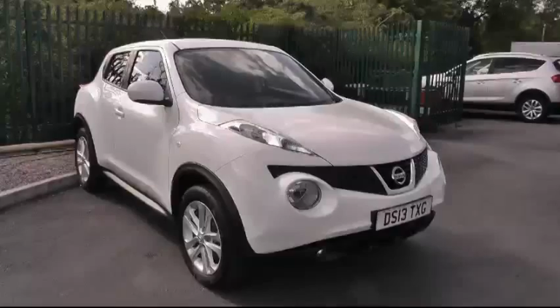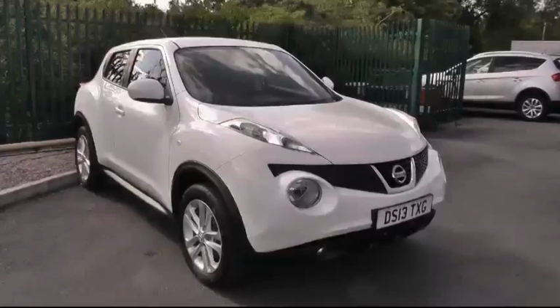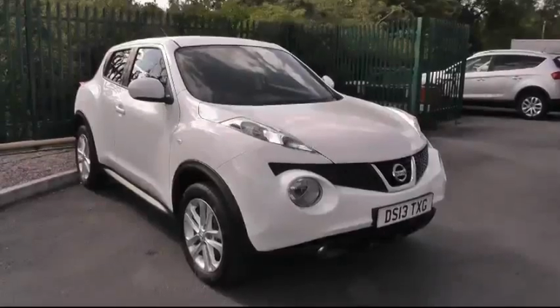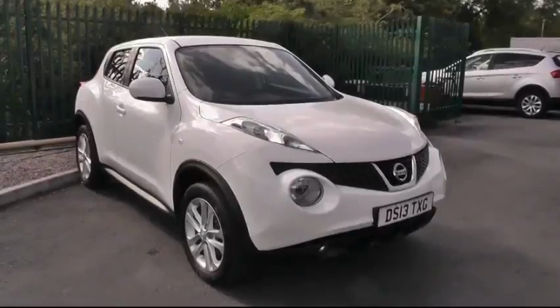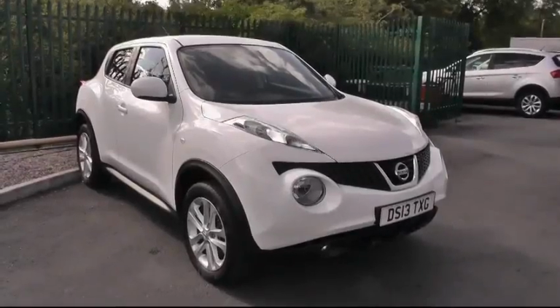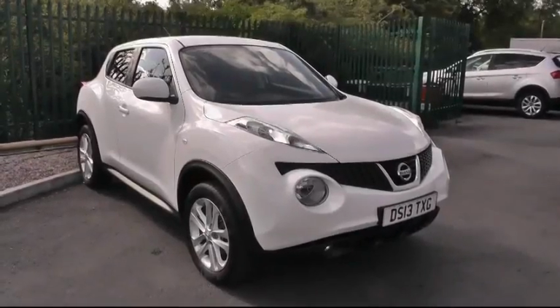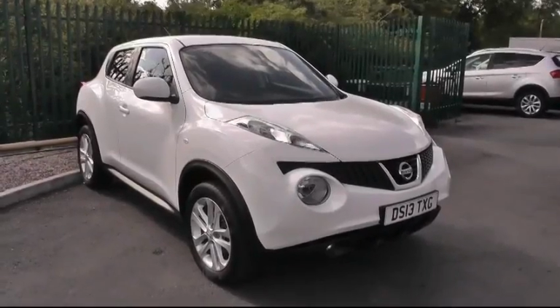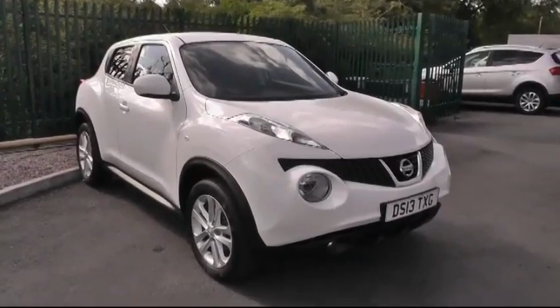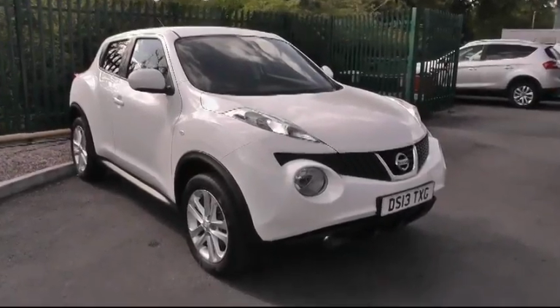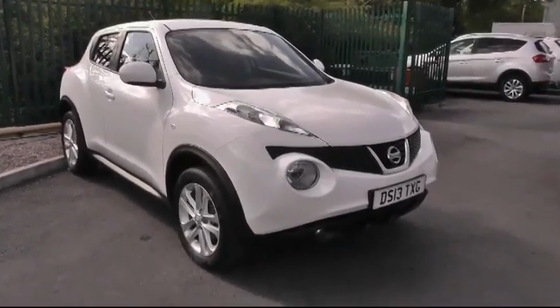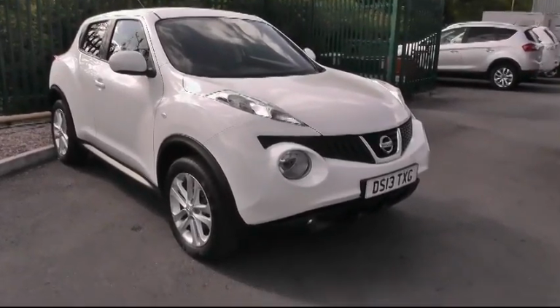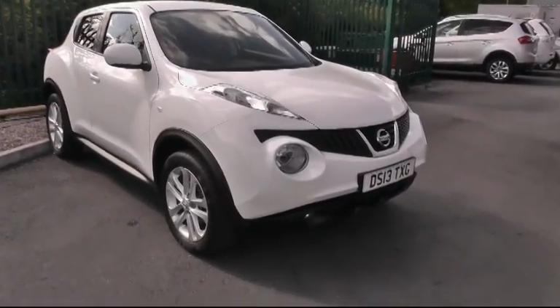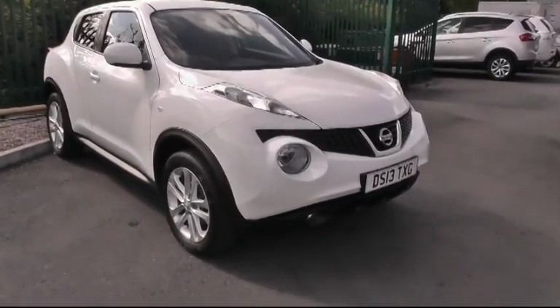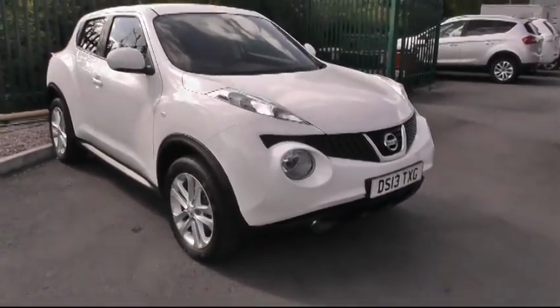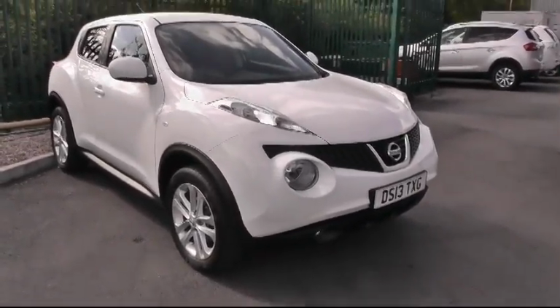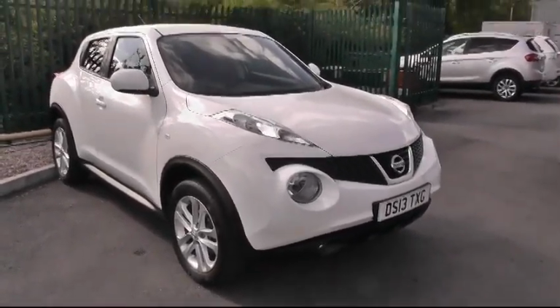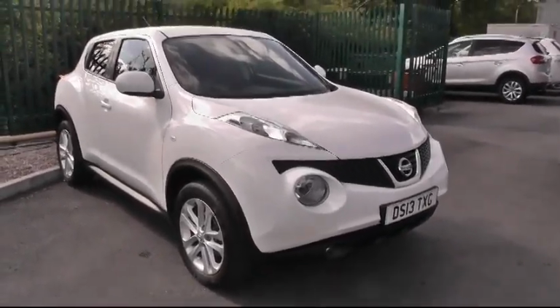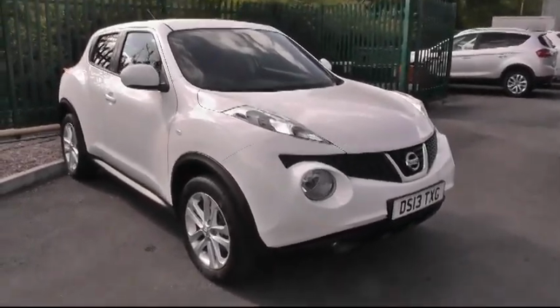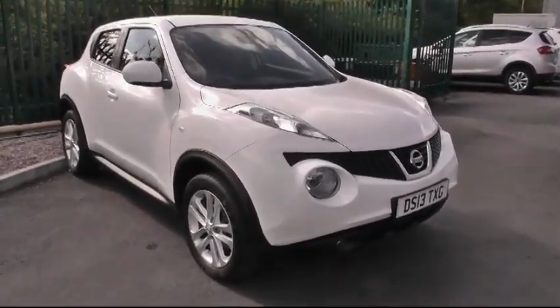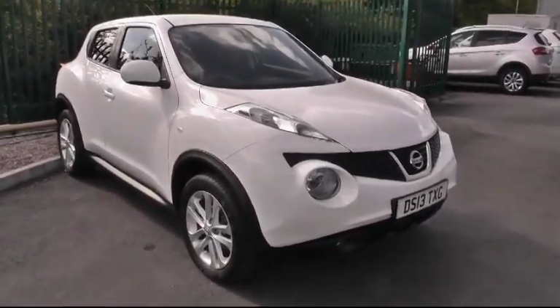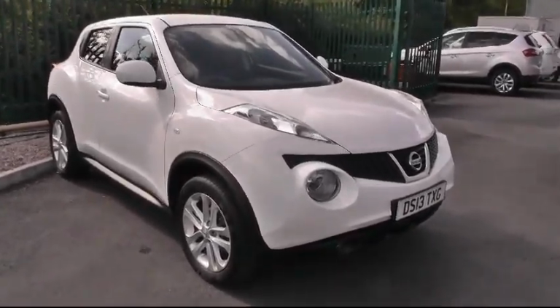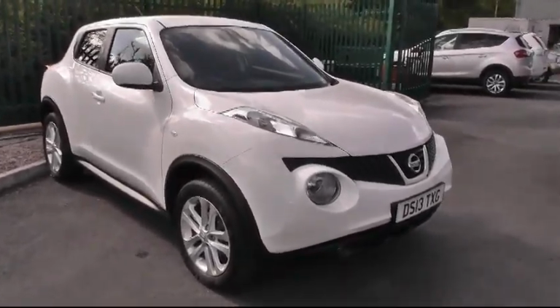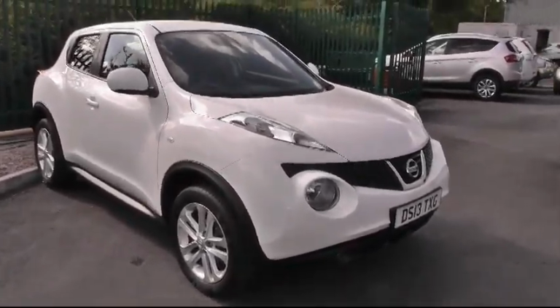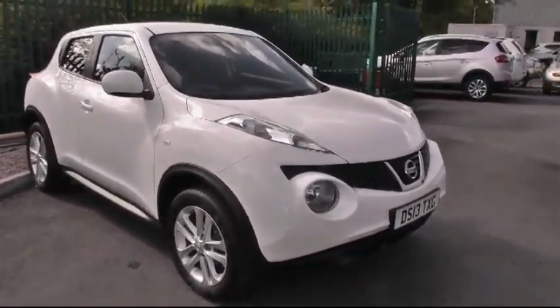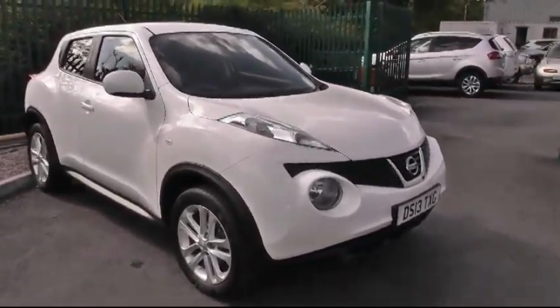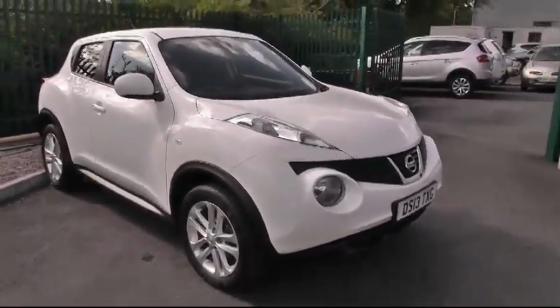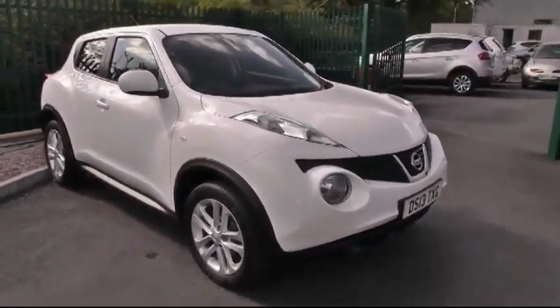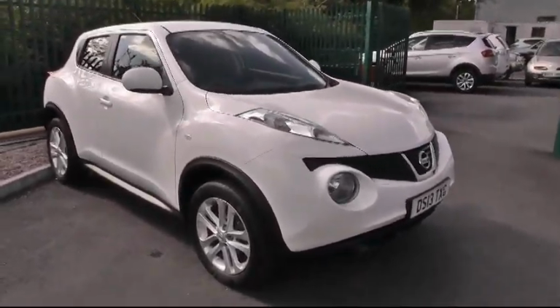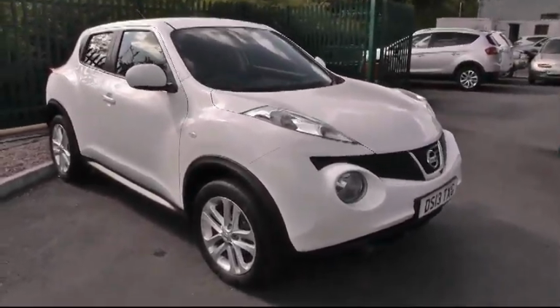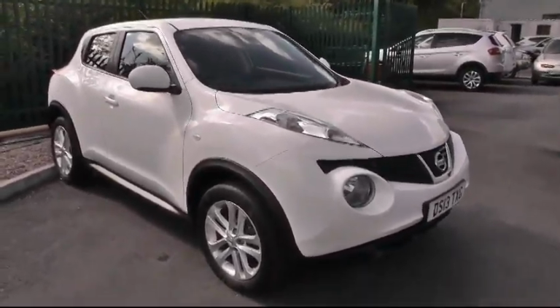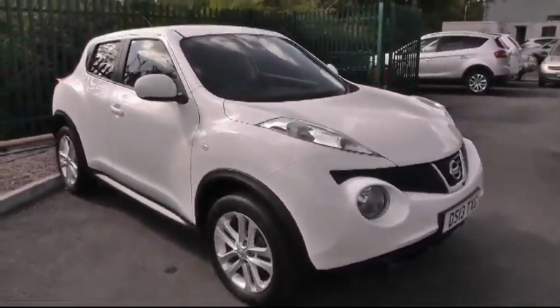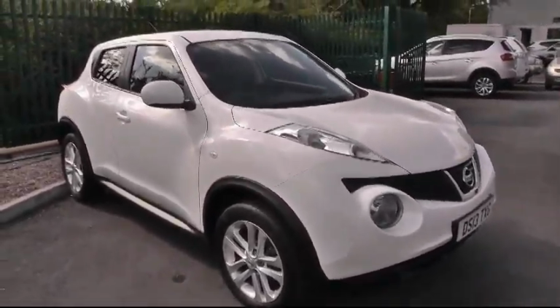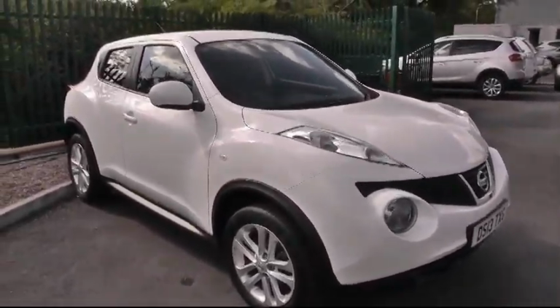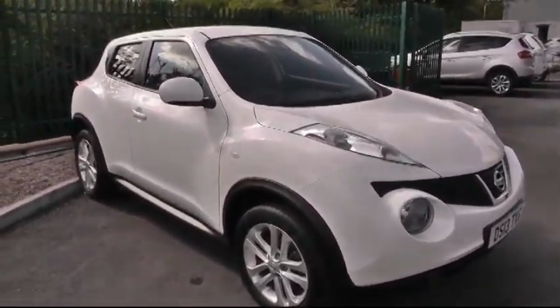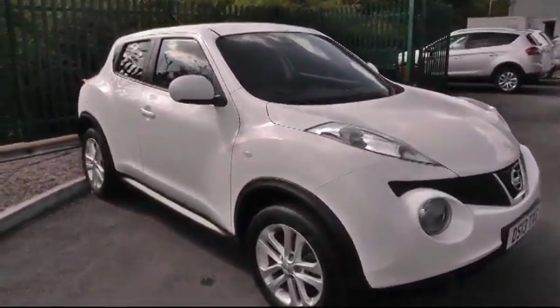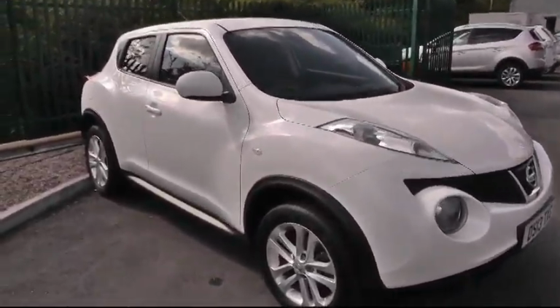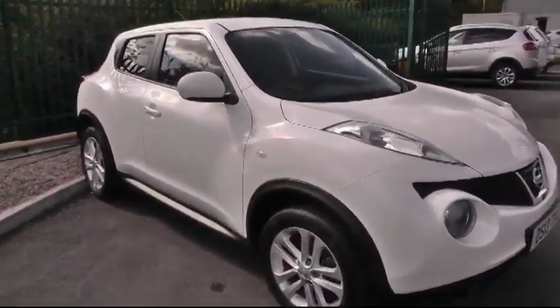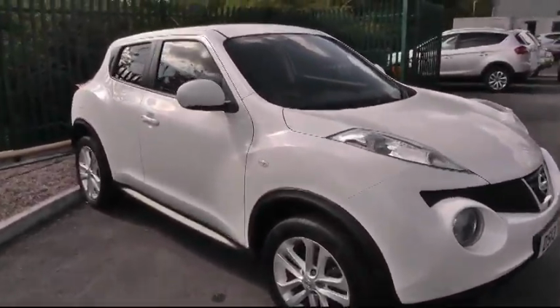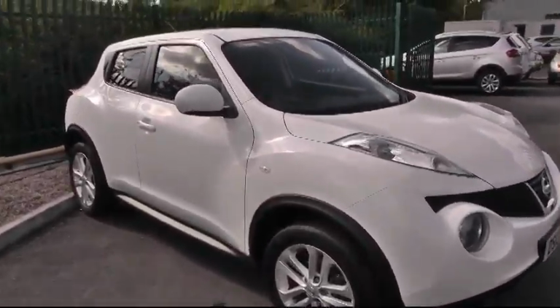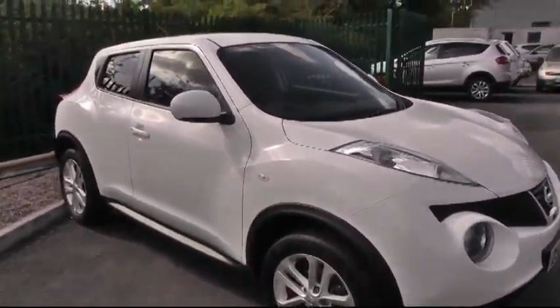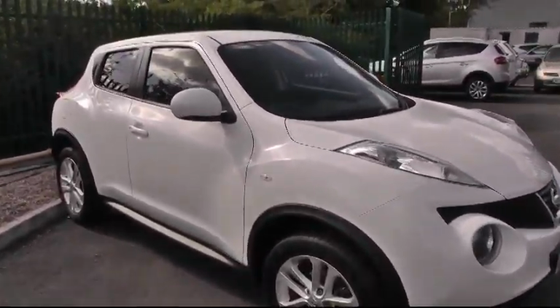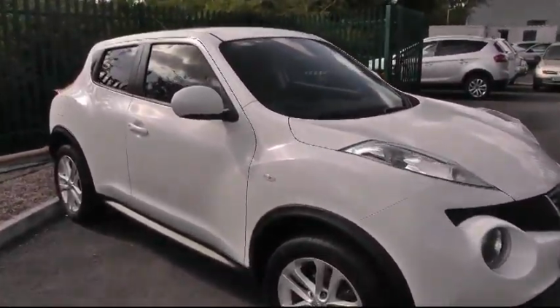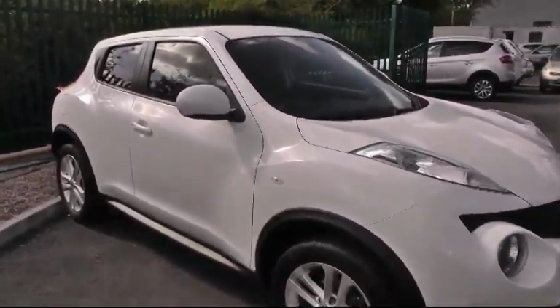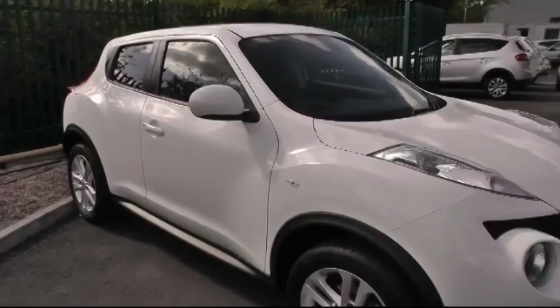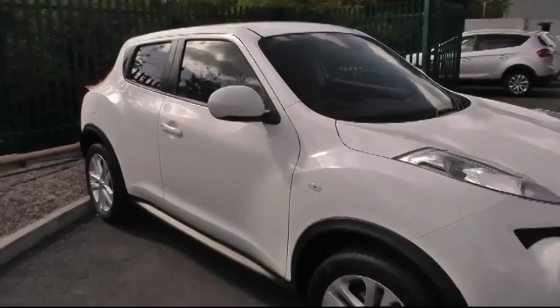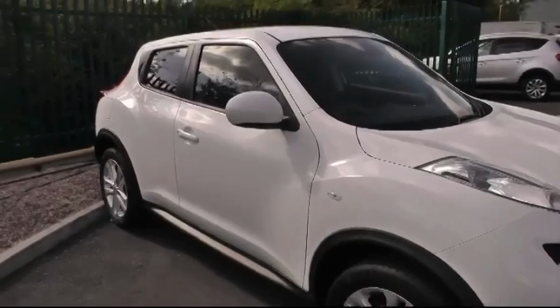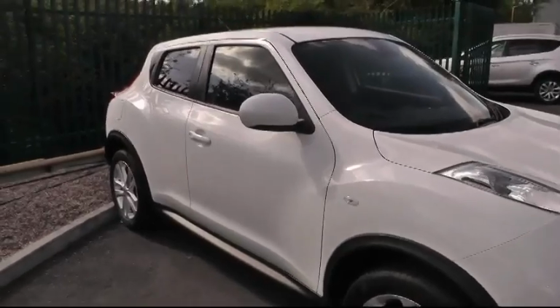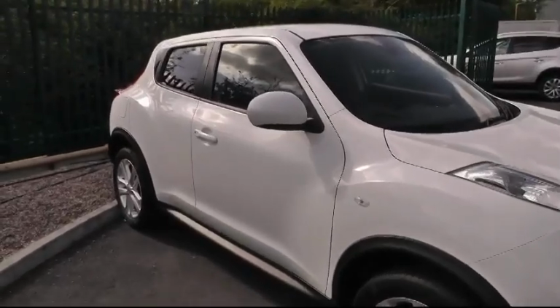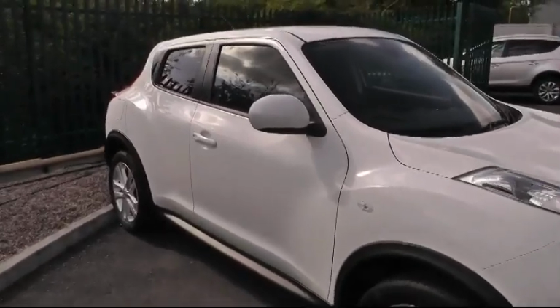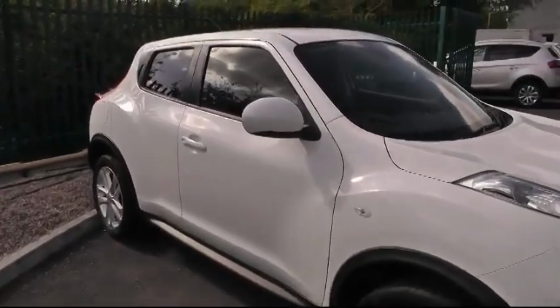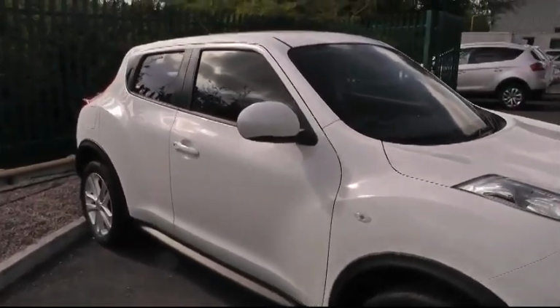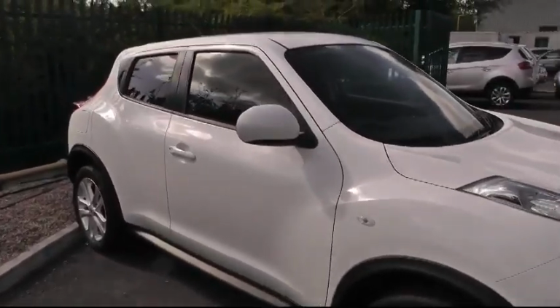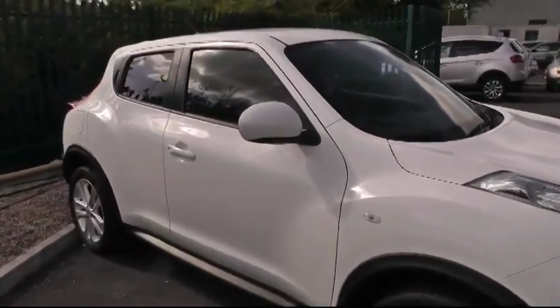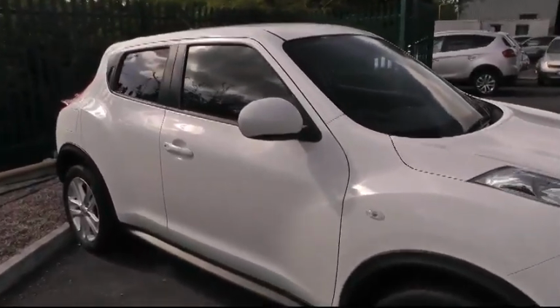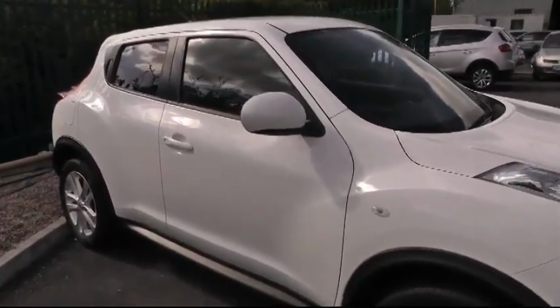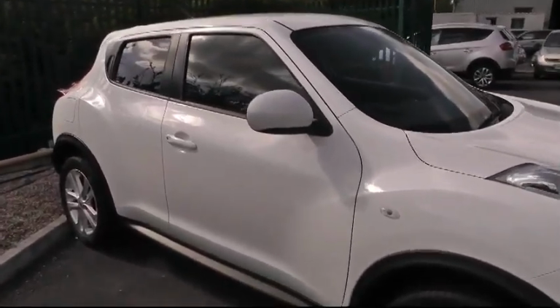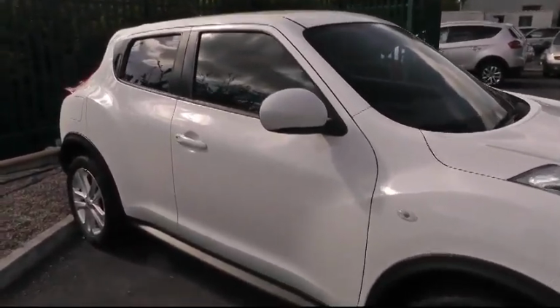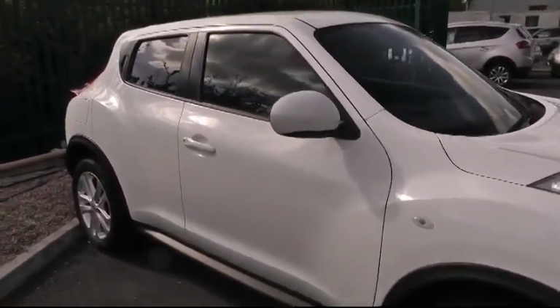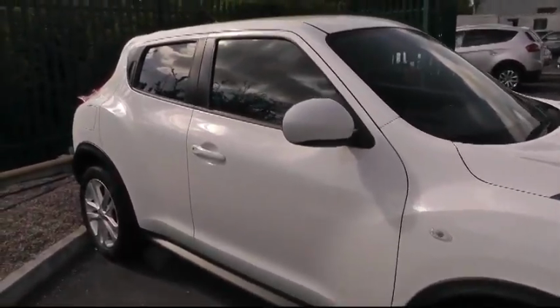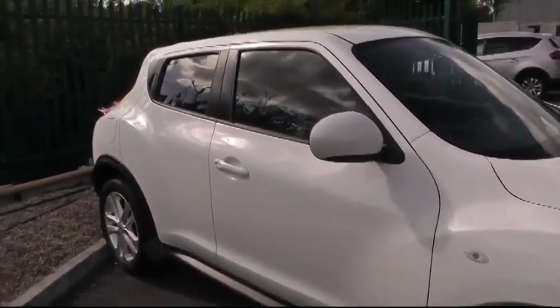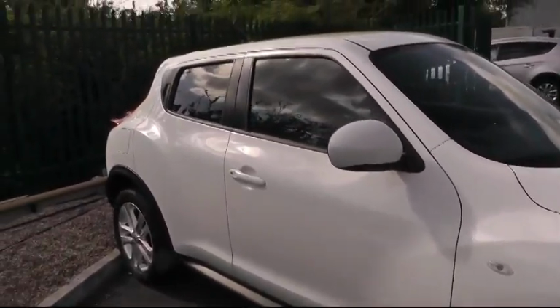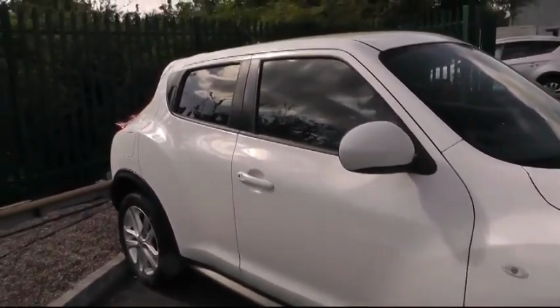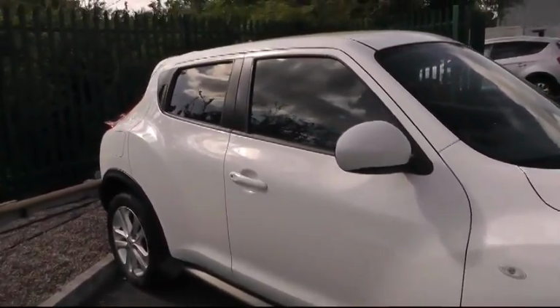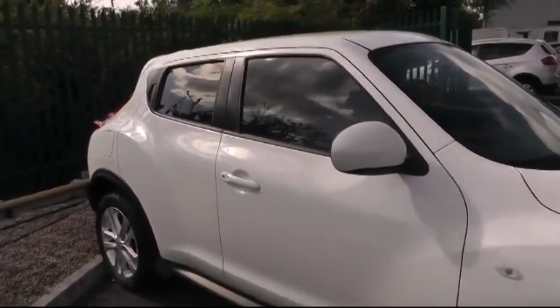Hello and welcome to Brindley Nissan in Cannock today. We're going to show you this Nissan Juke 1.6 Ascent Premium.